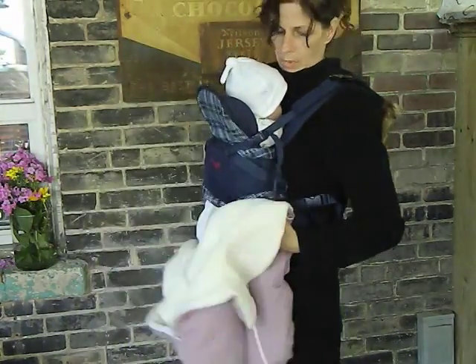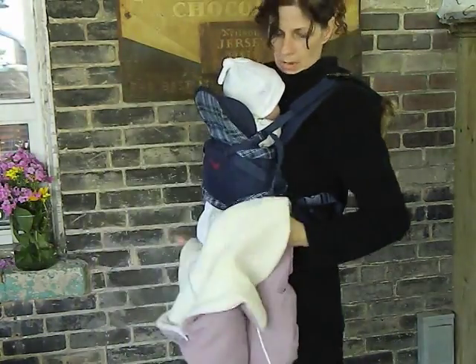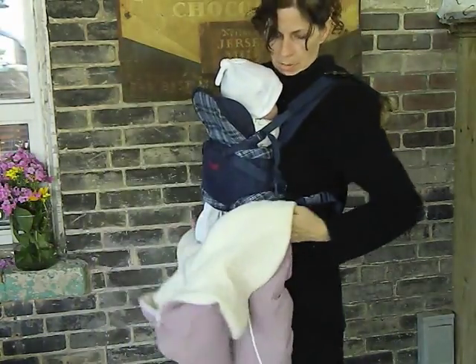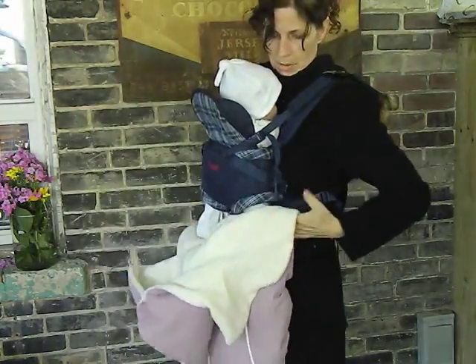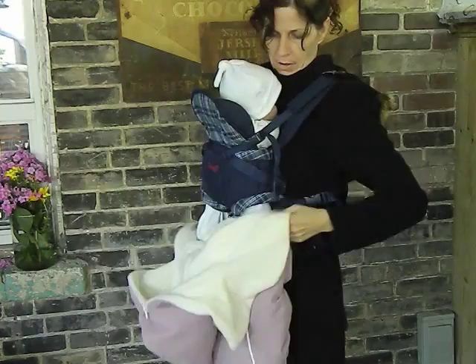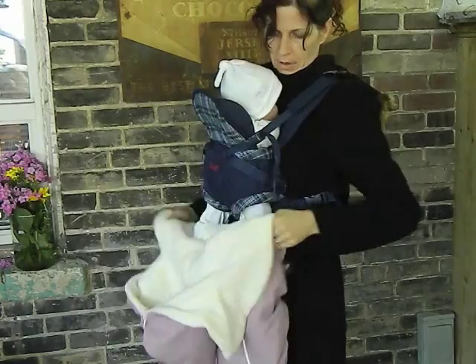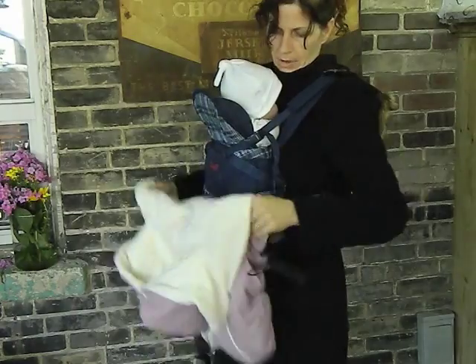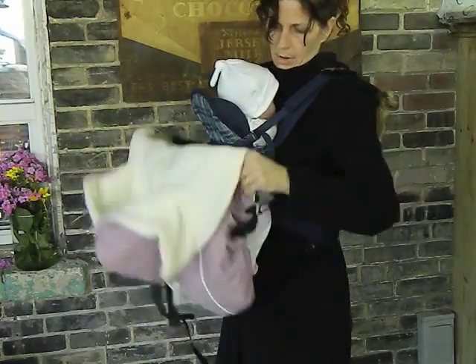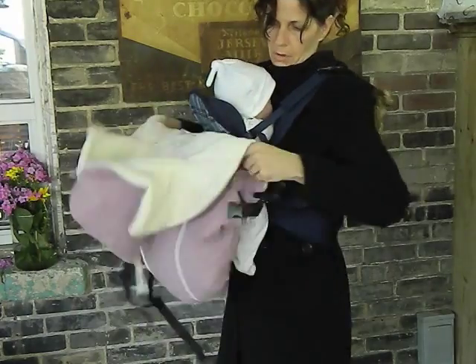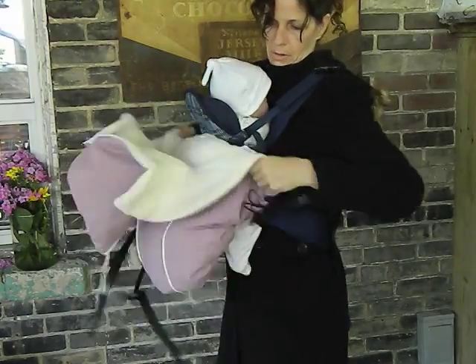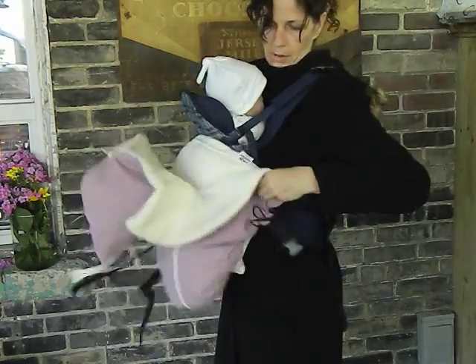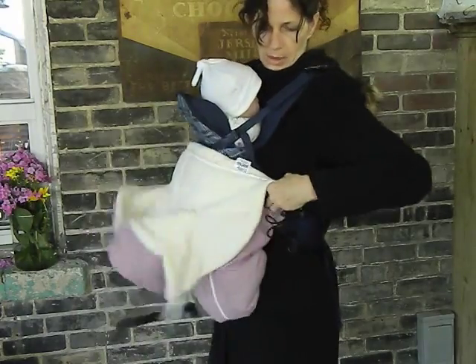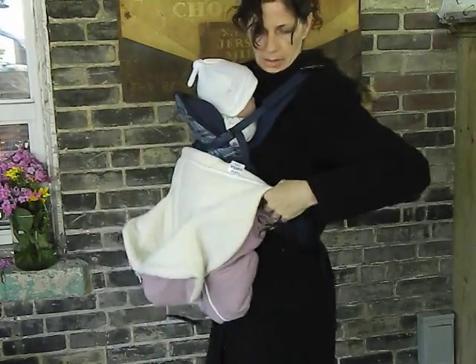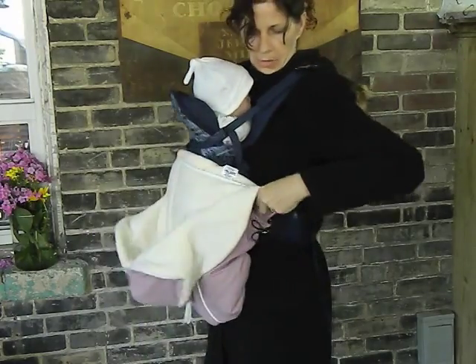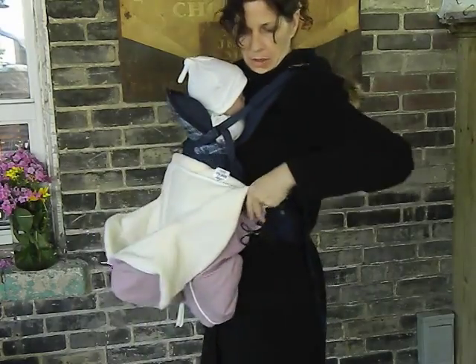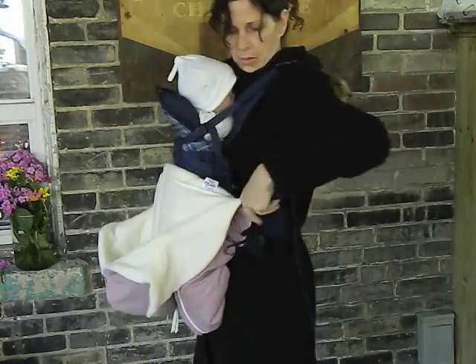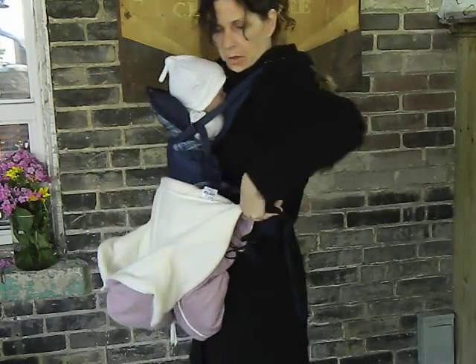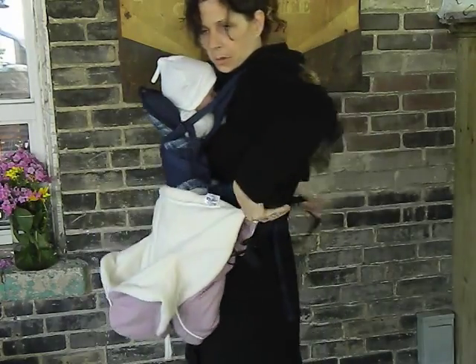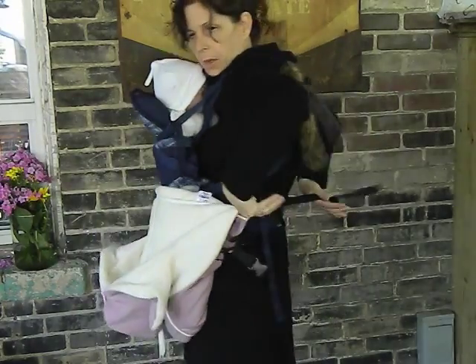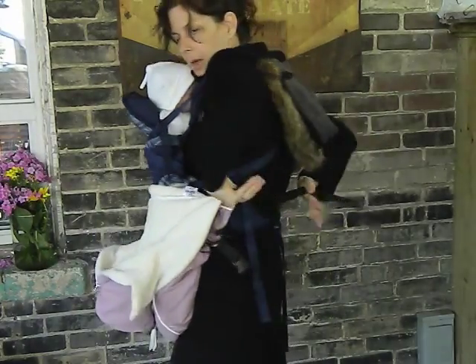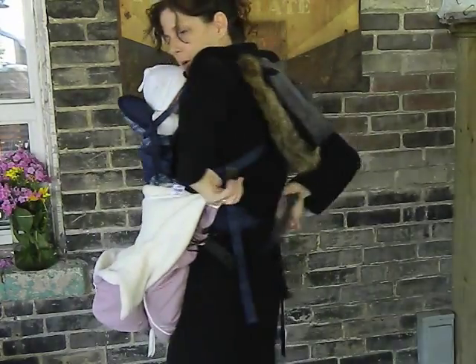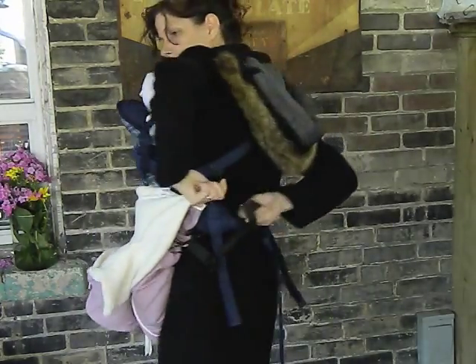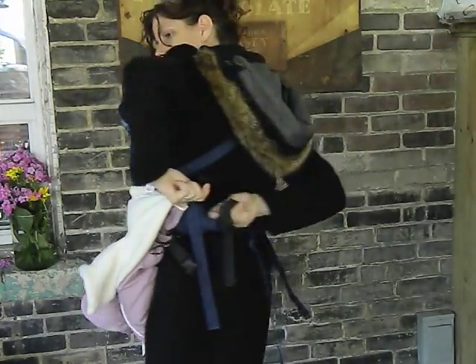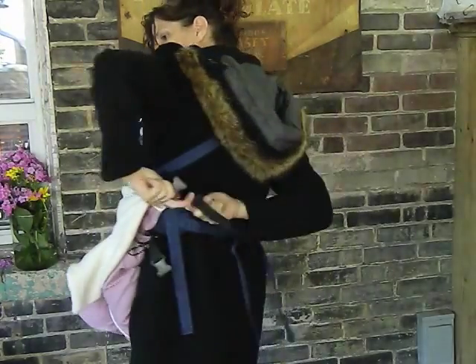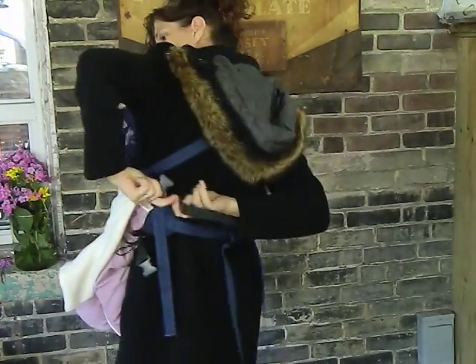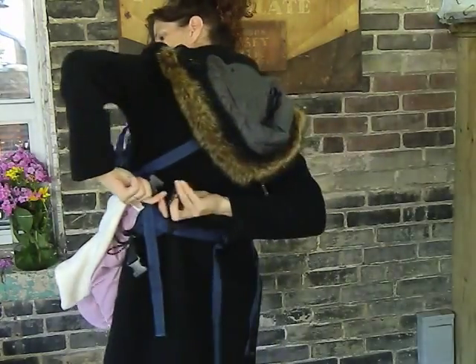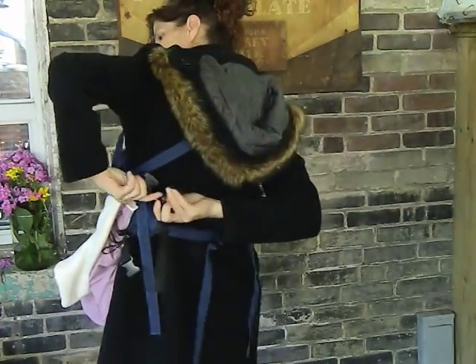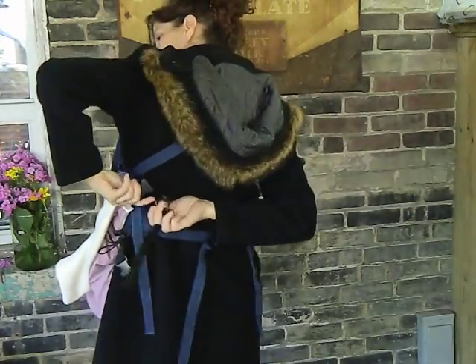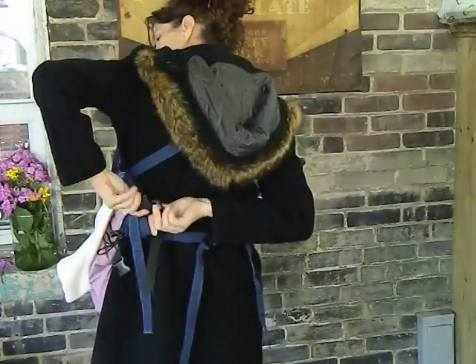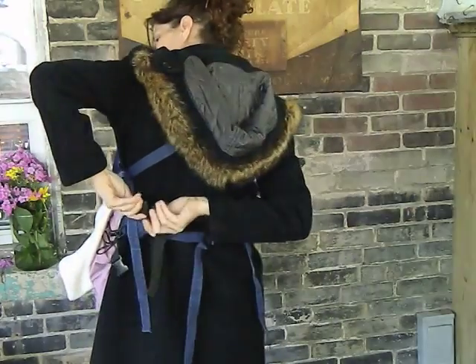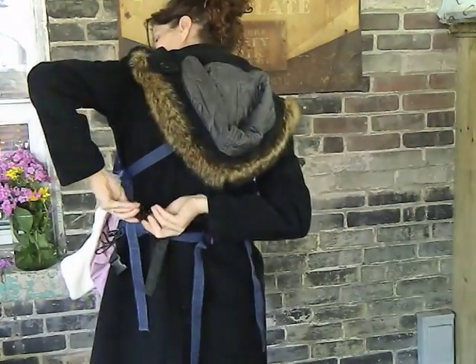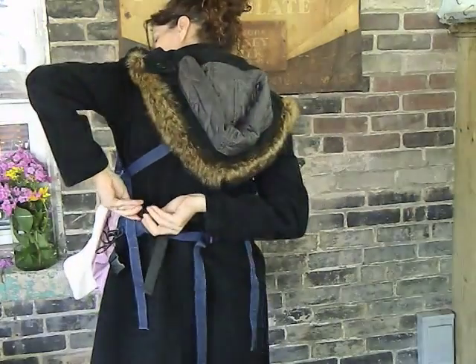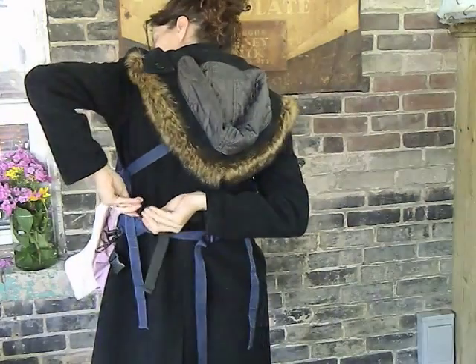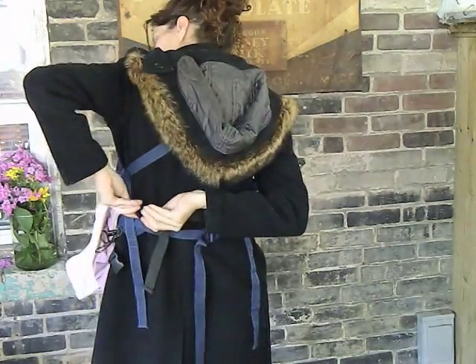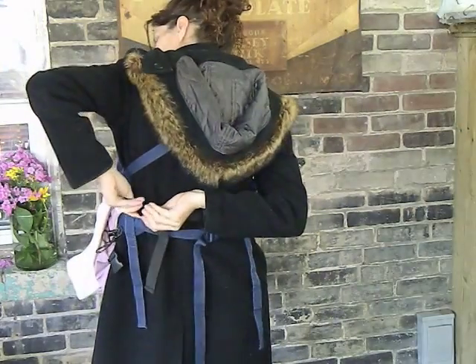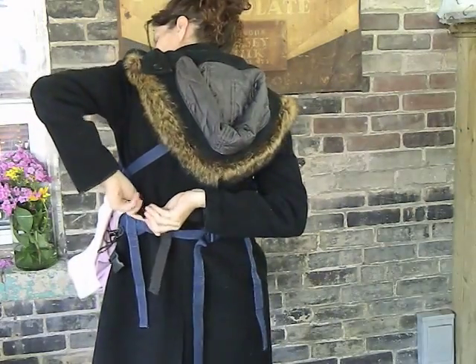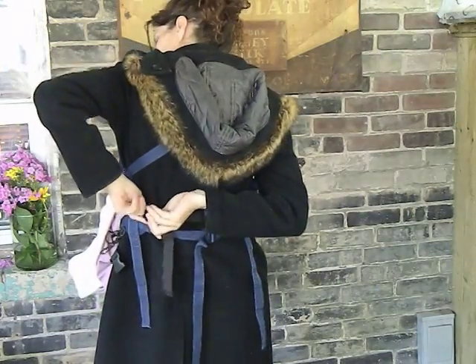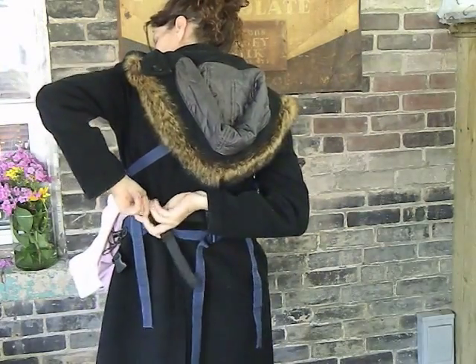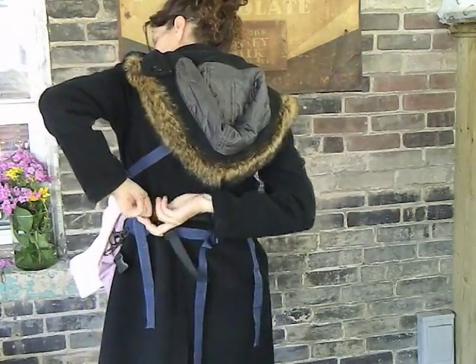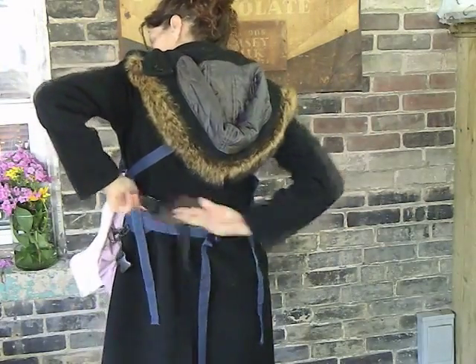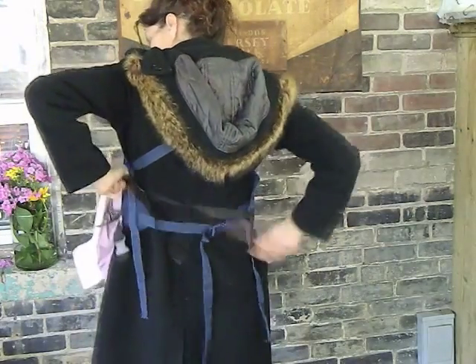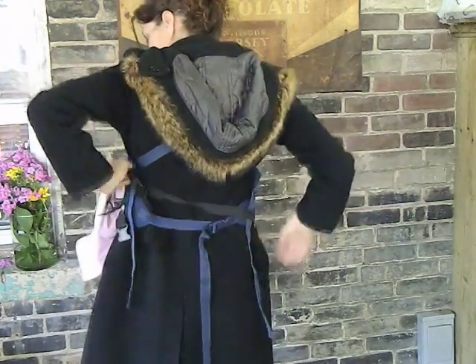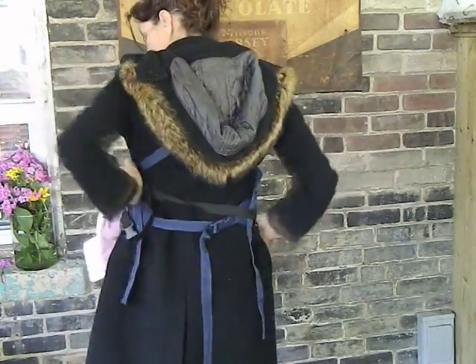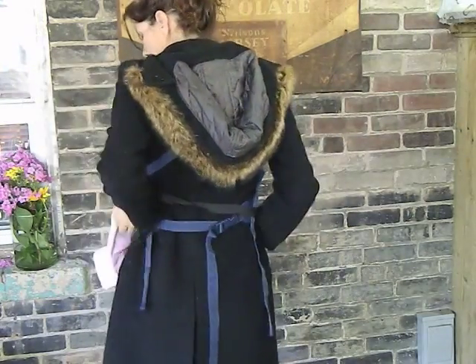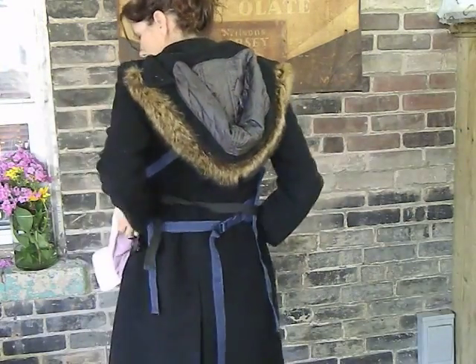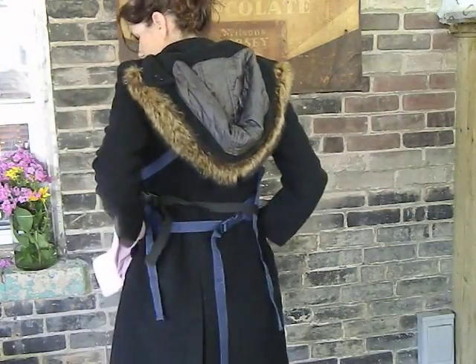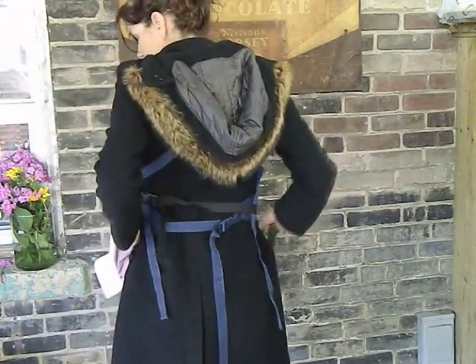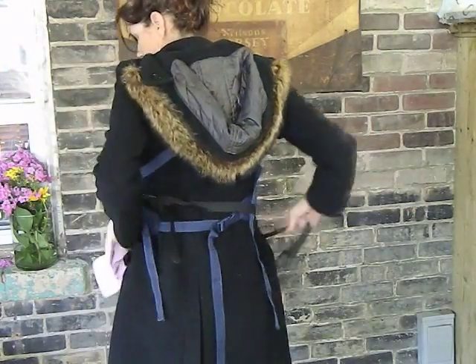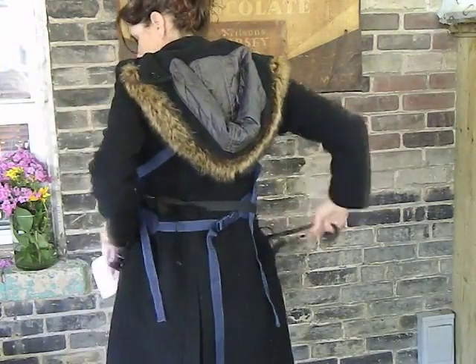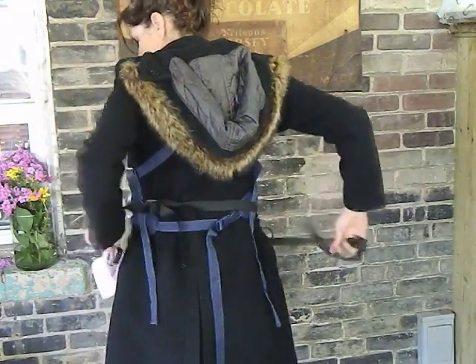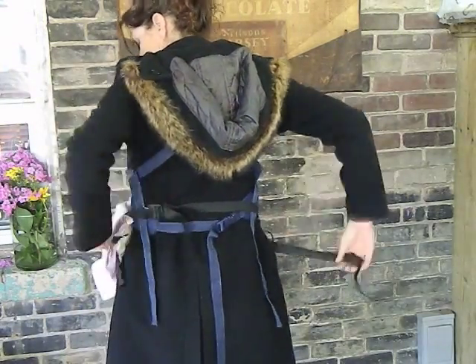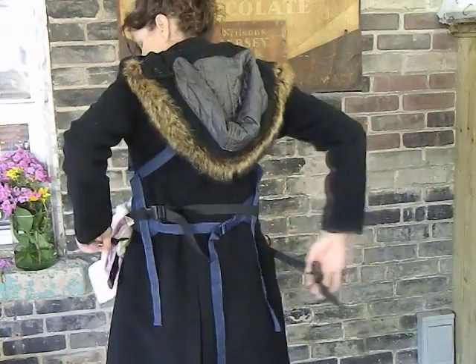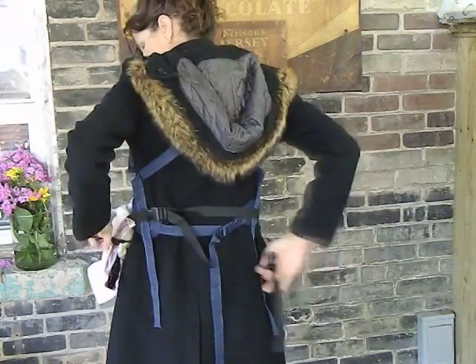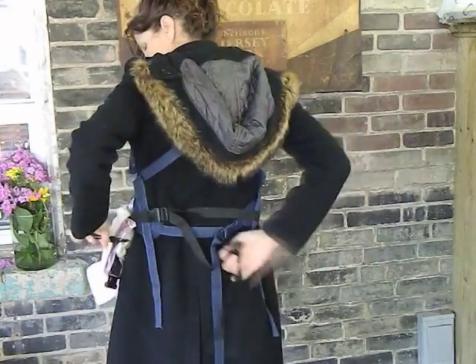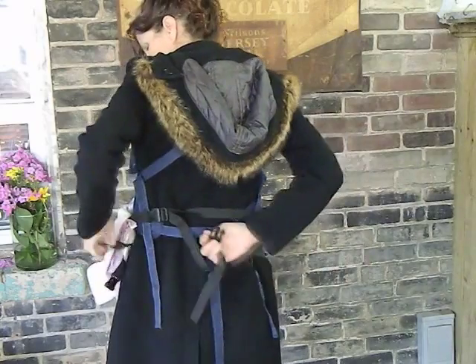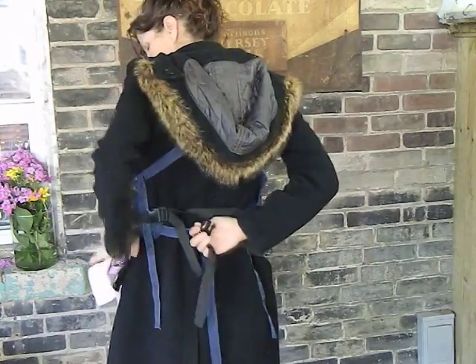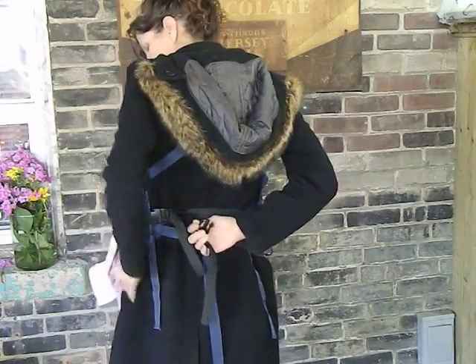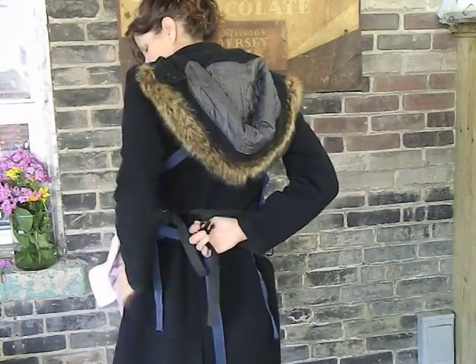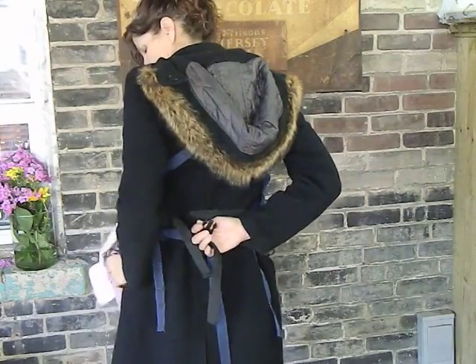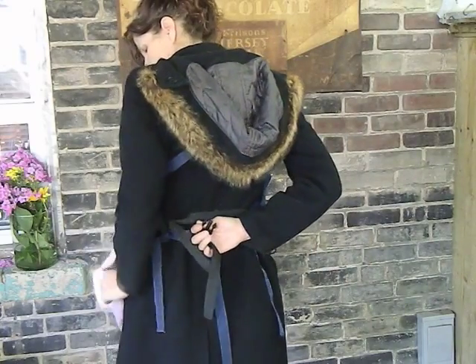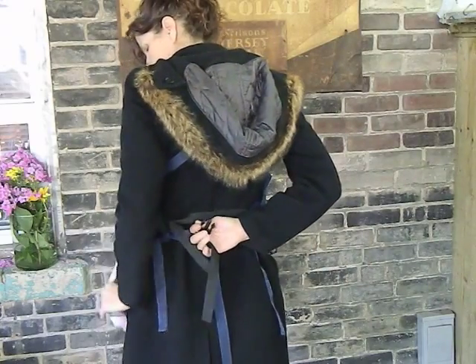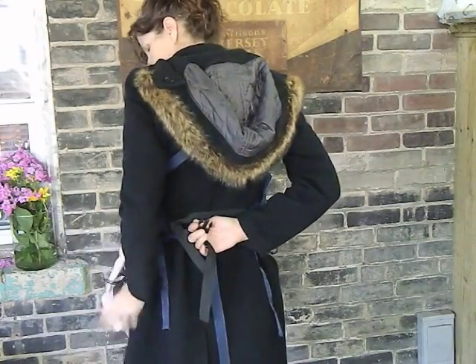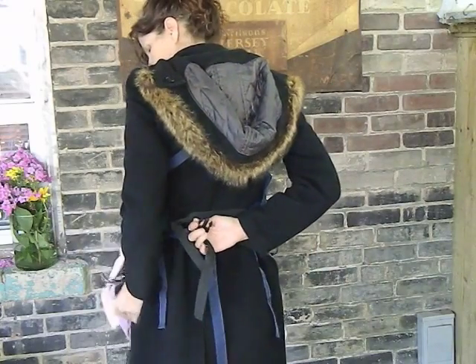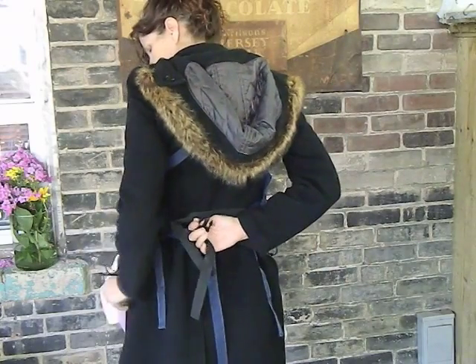Place the unit close to you, take the top strap and reach behind and buckle. Repeat the same action with the second buckle.